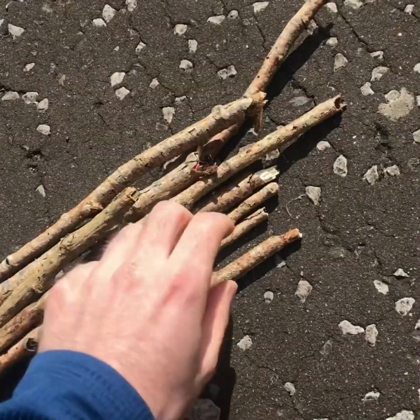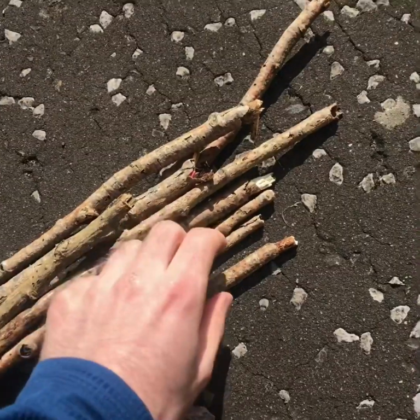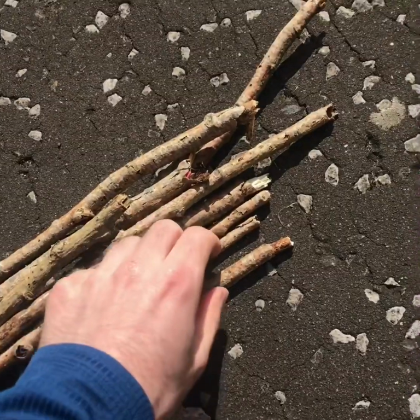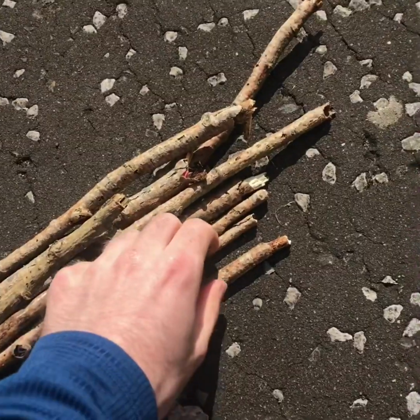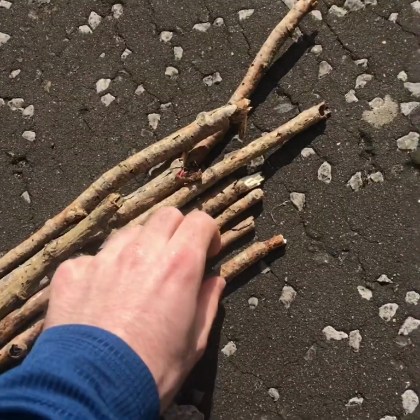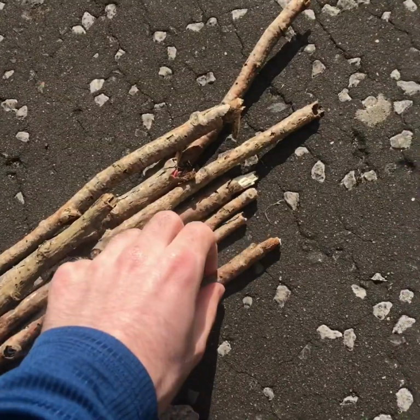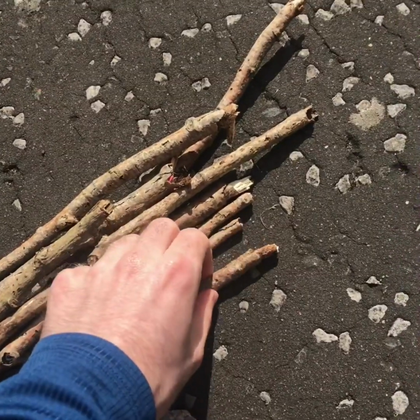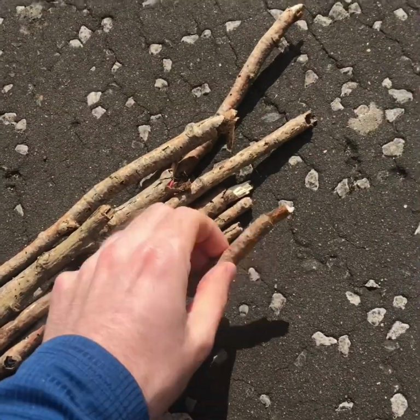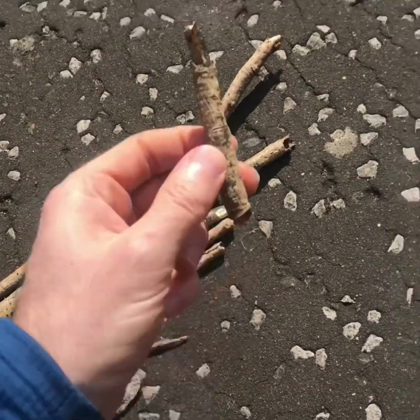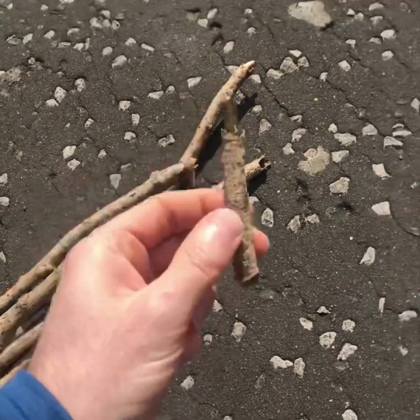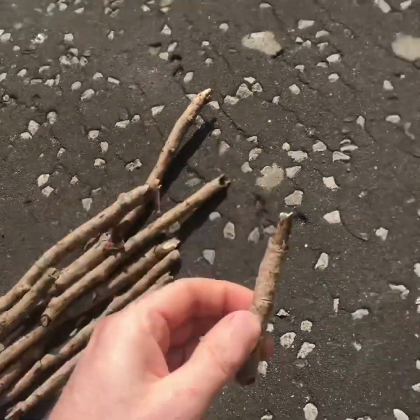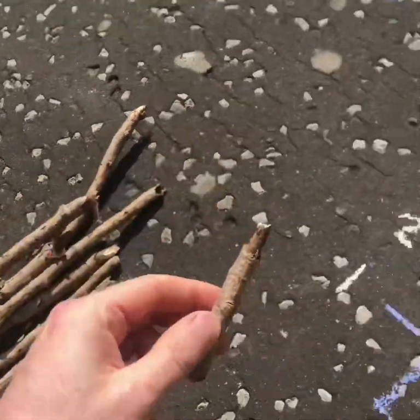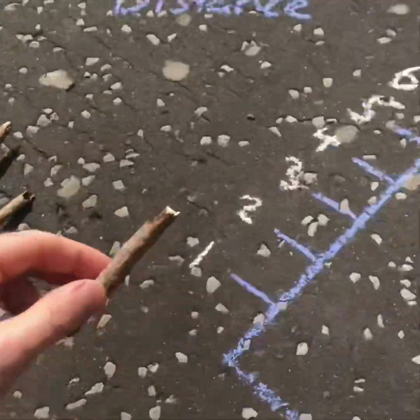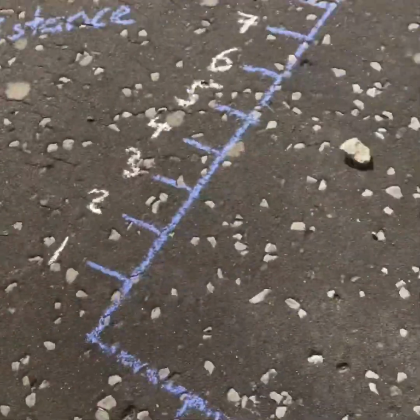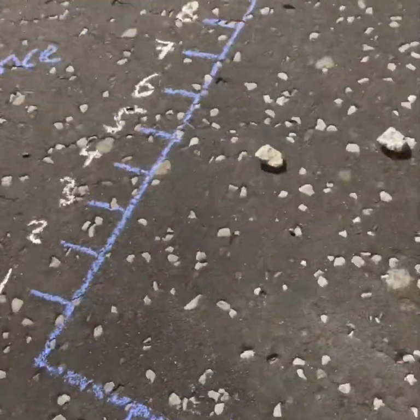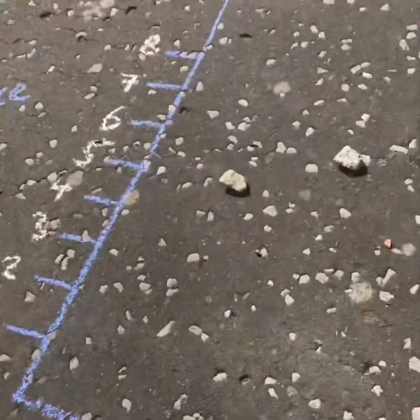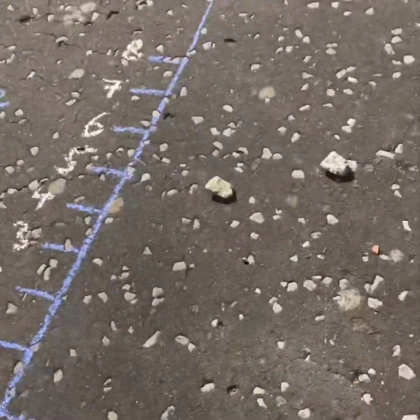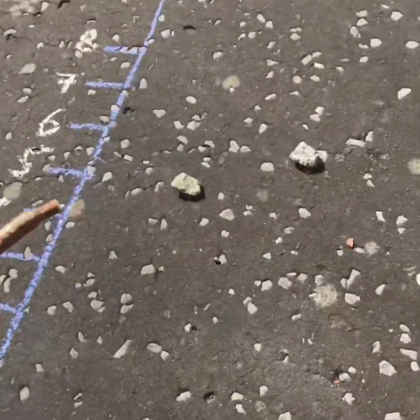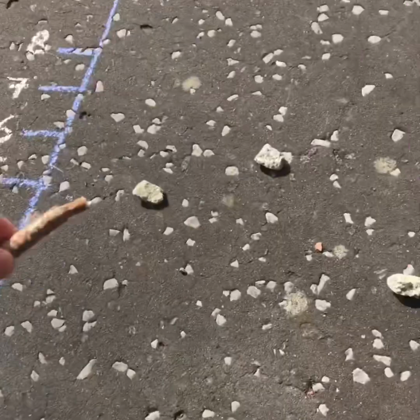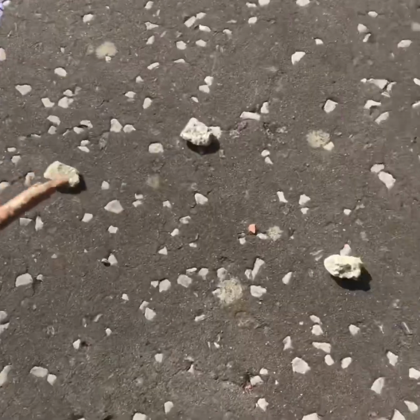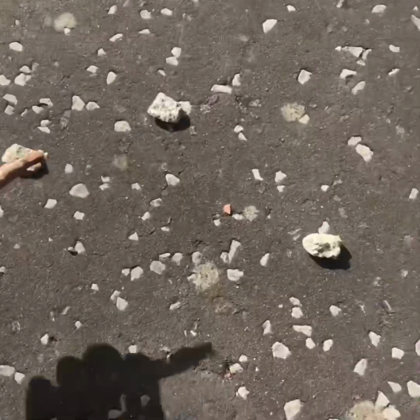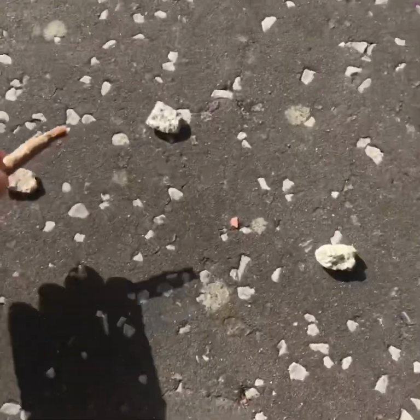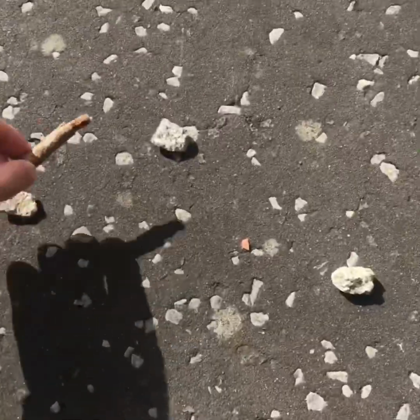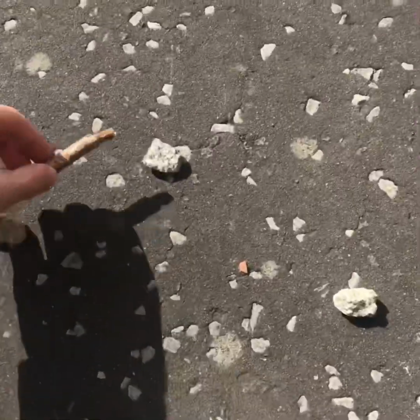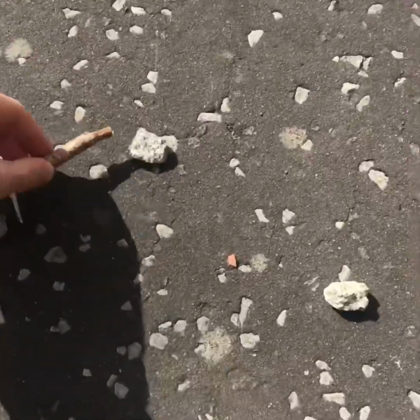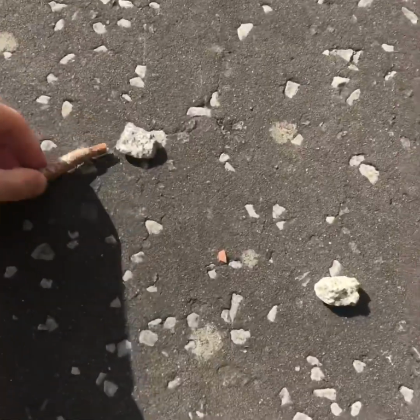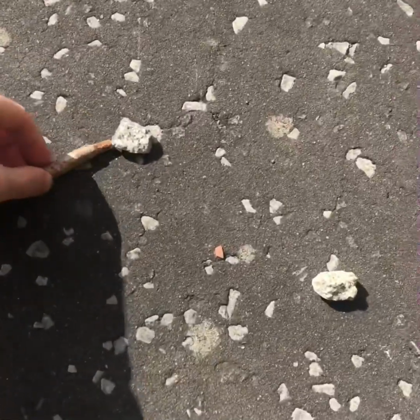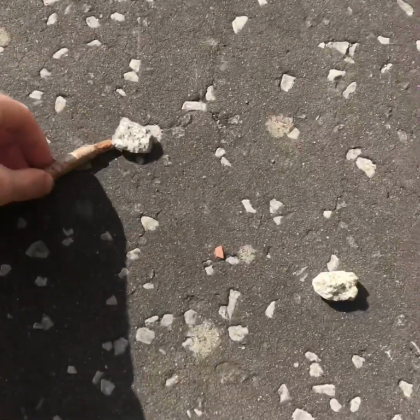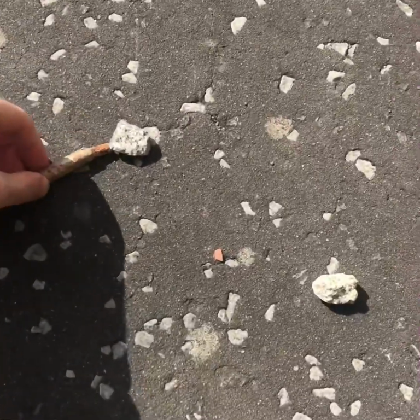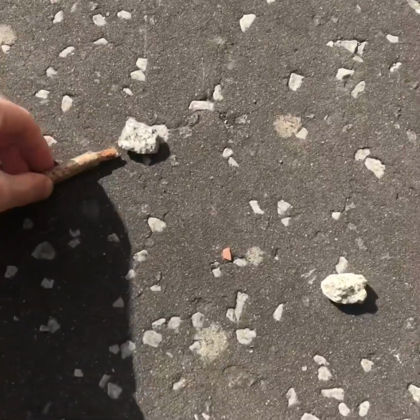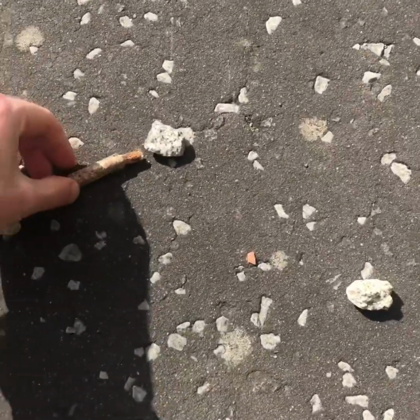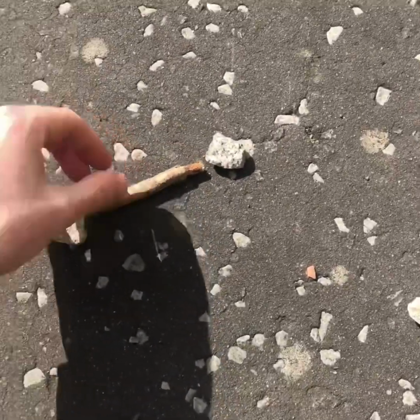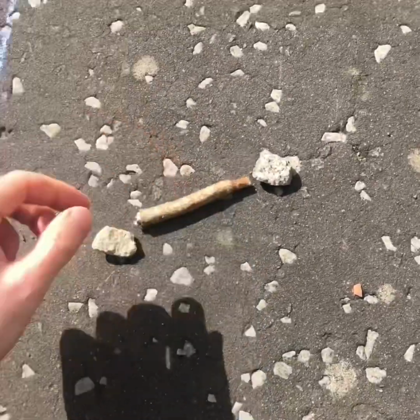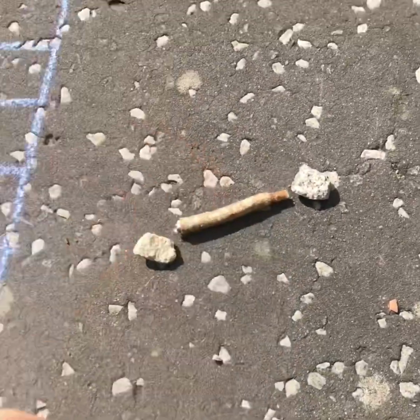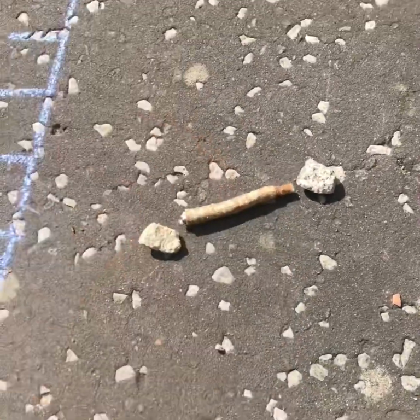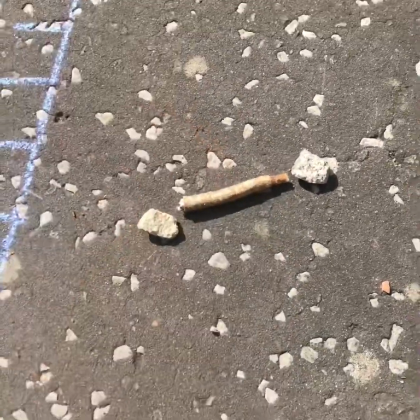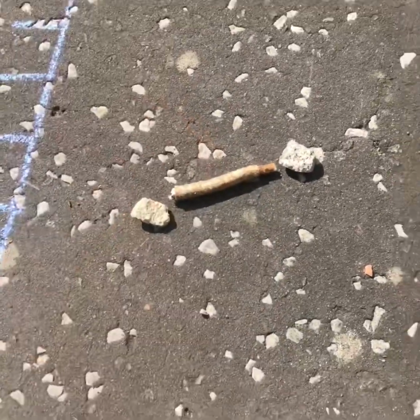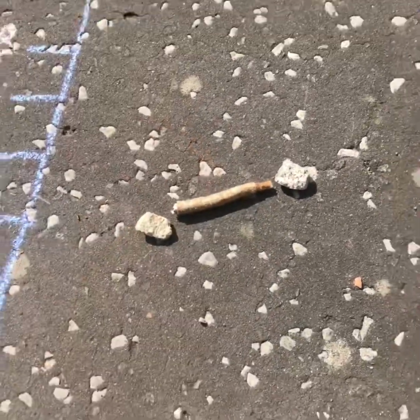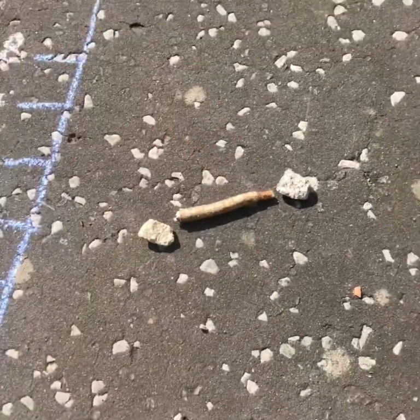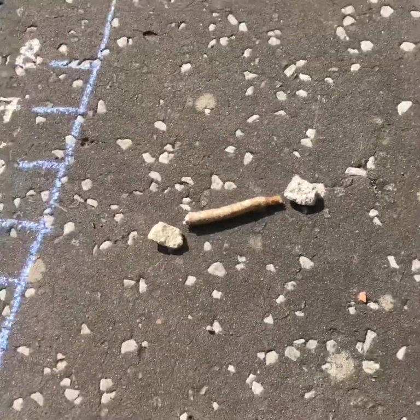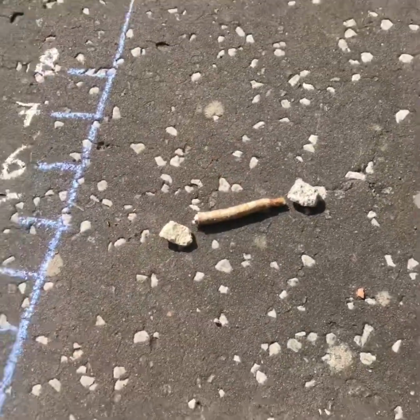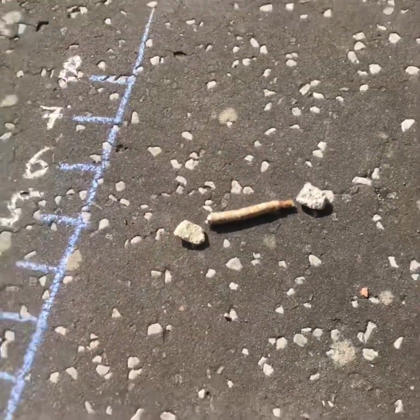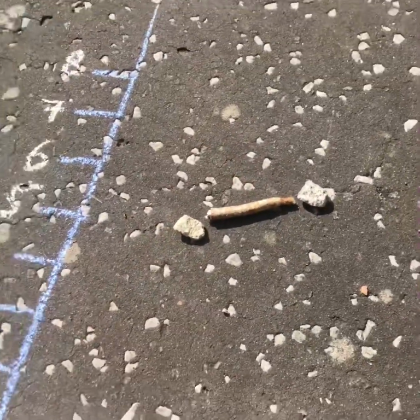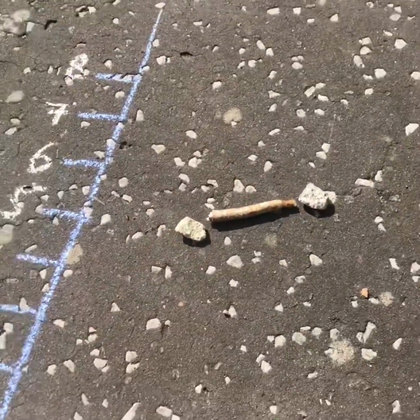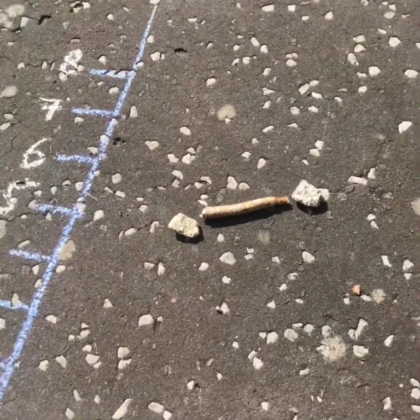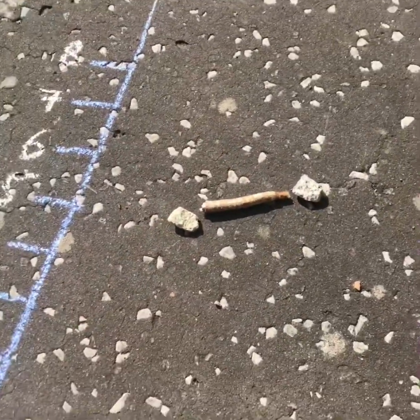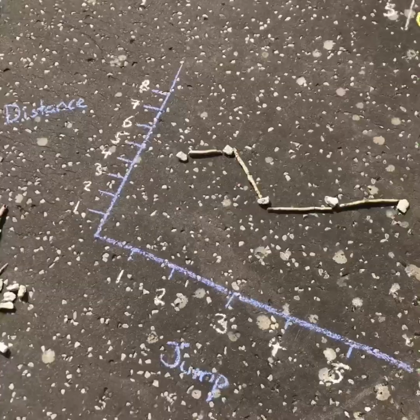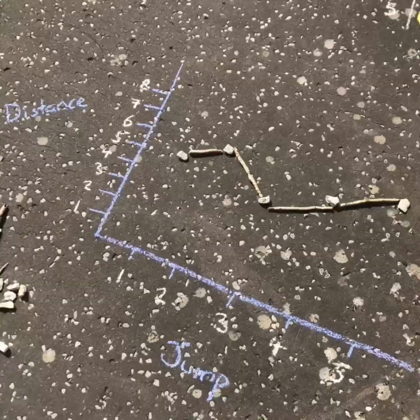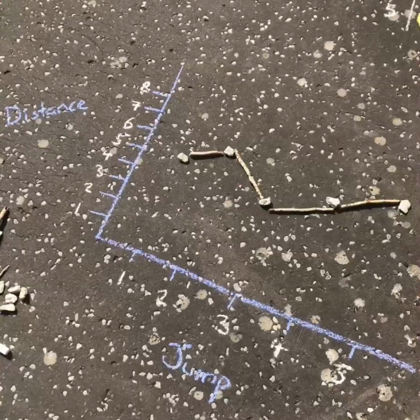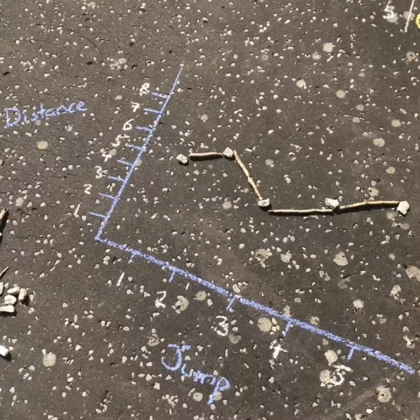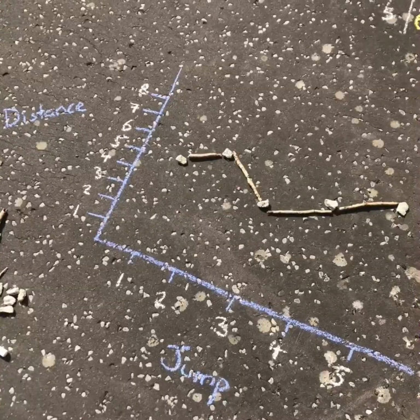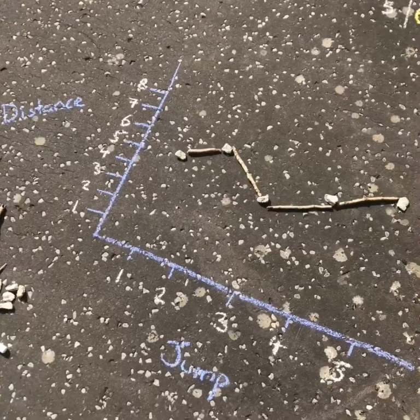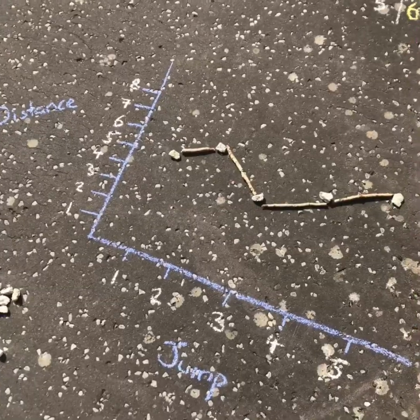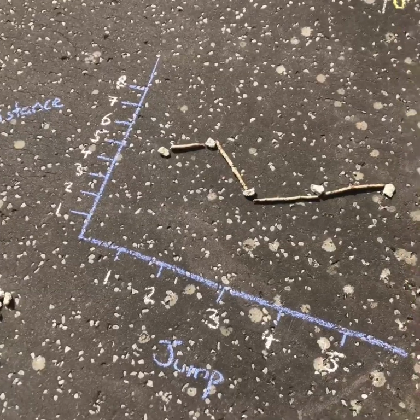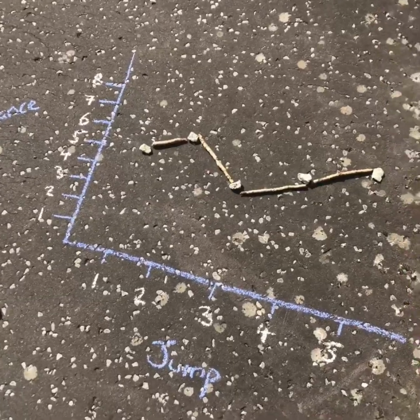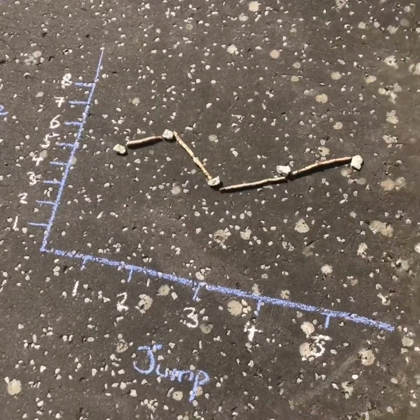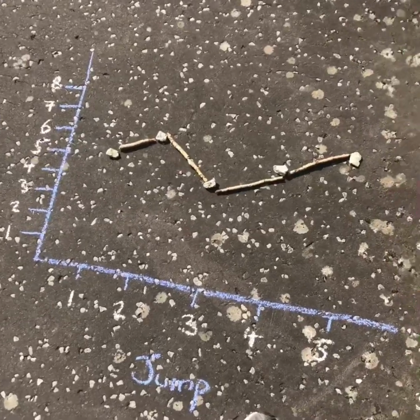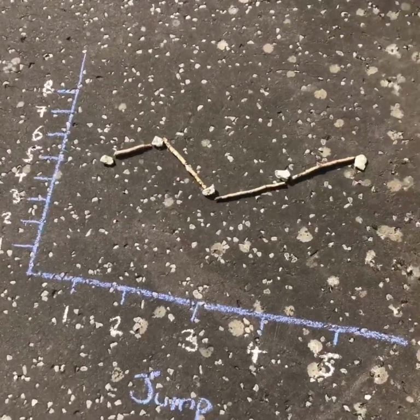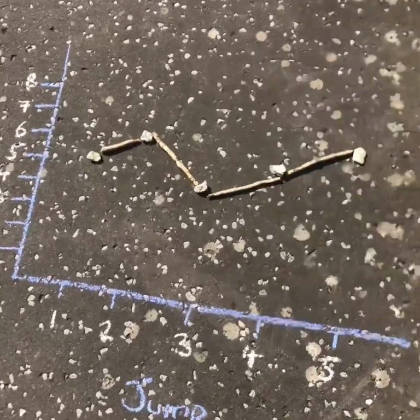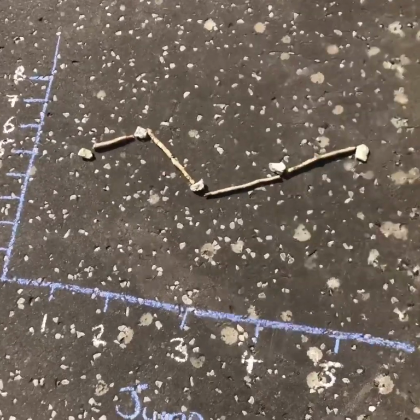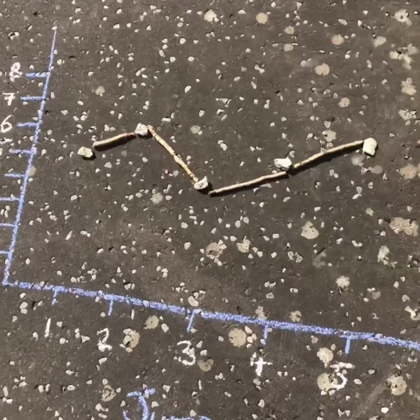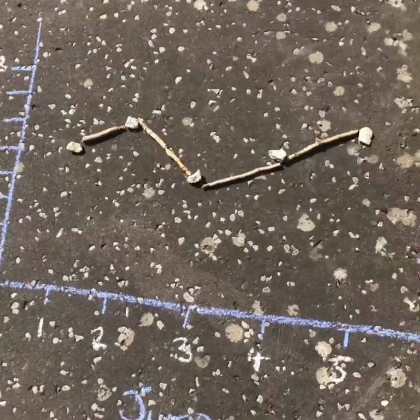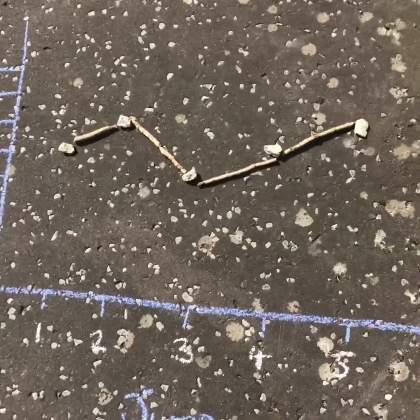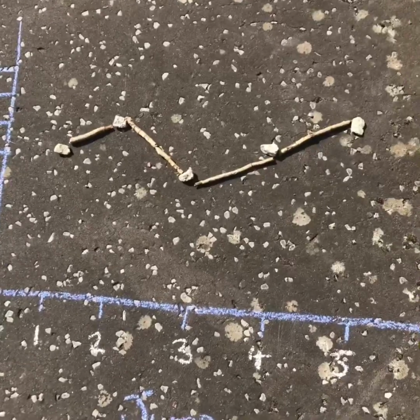Then I'm going to take my sticks, and to create our line graph I'm going to start to join up these stones with the sticks, and I've ended up with something a bit like this.